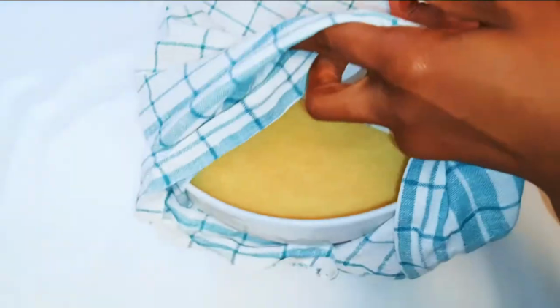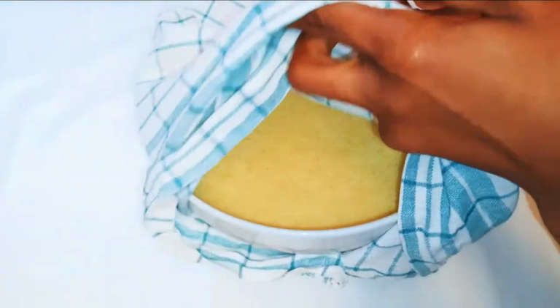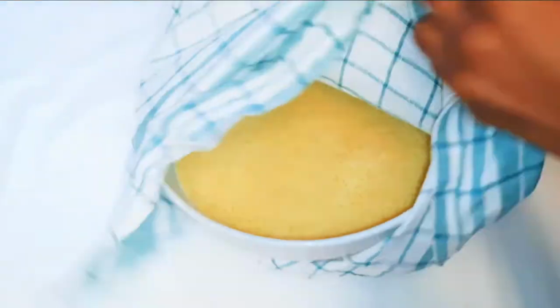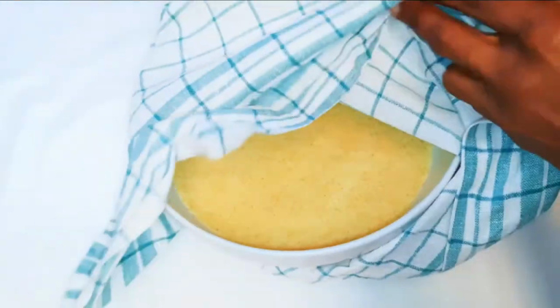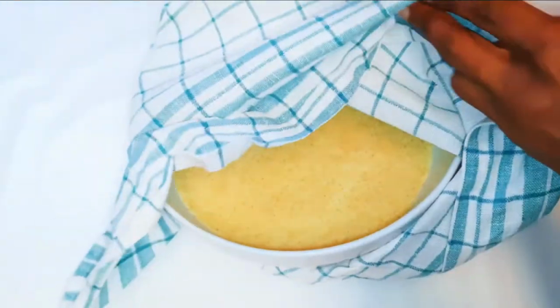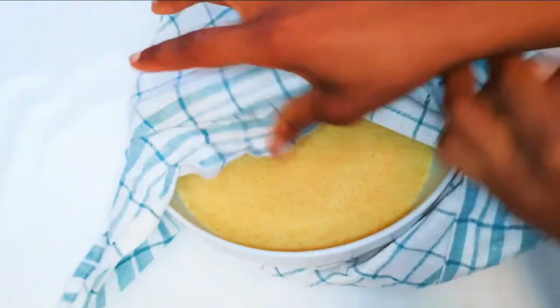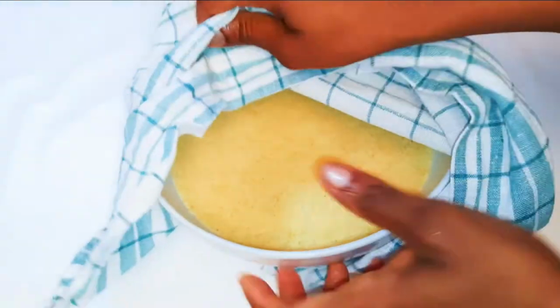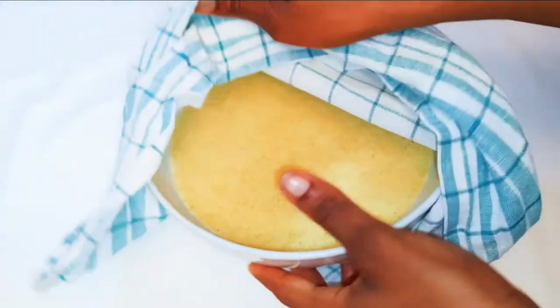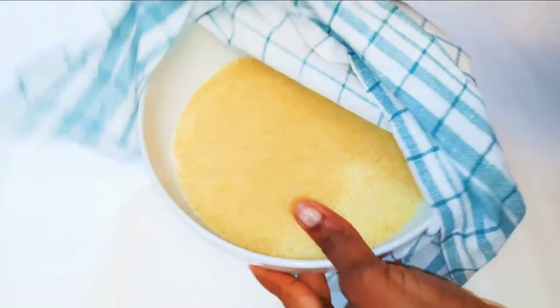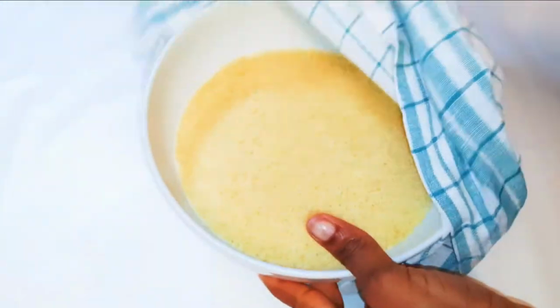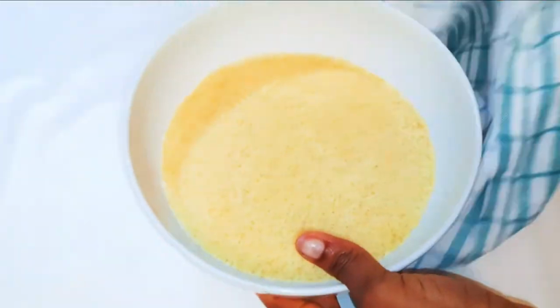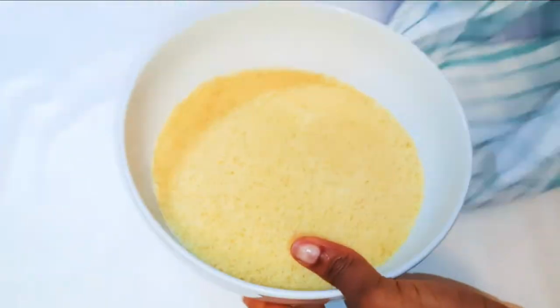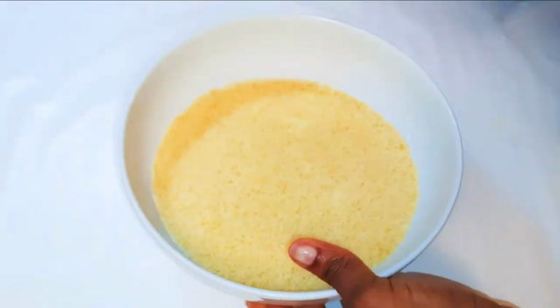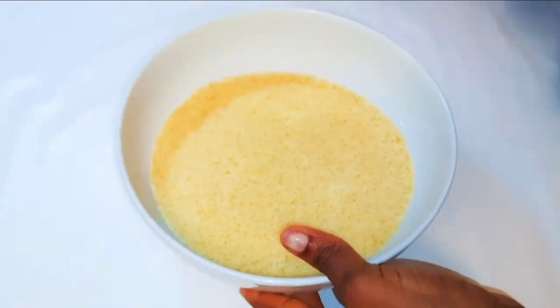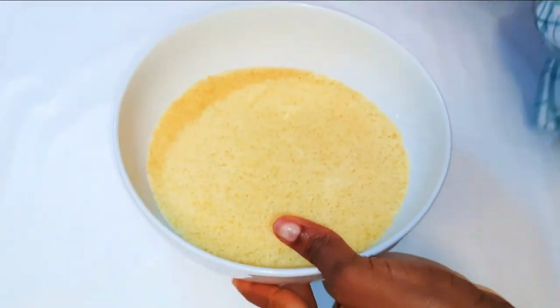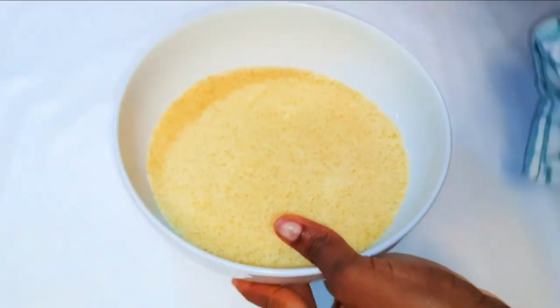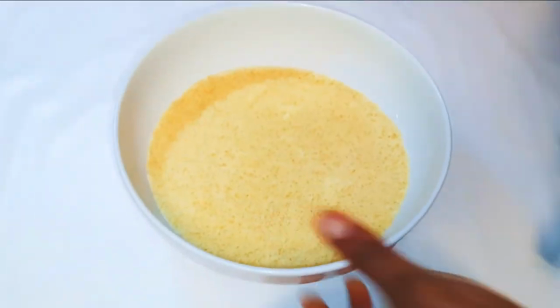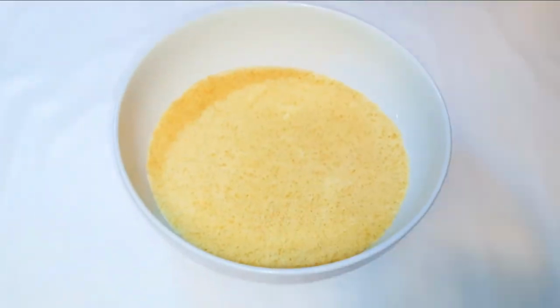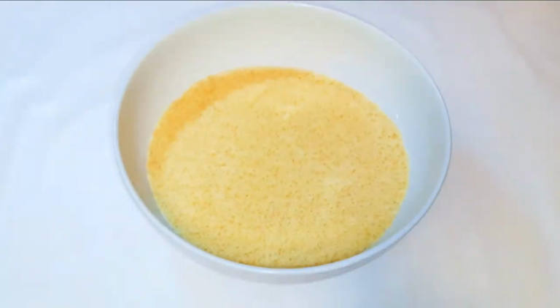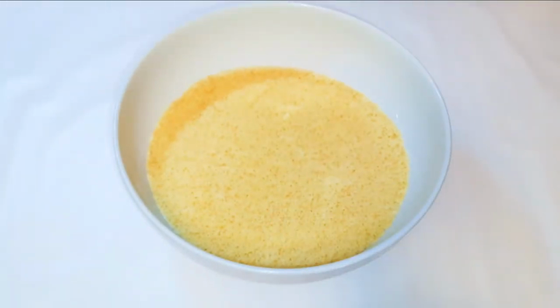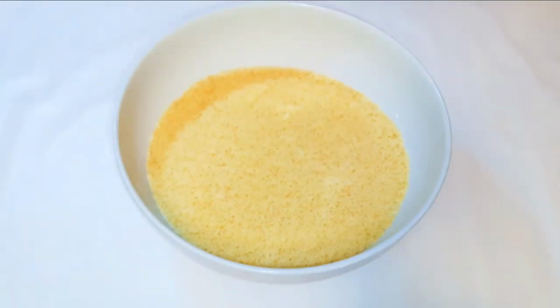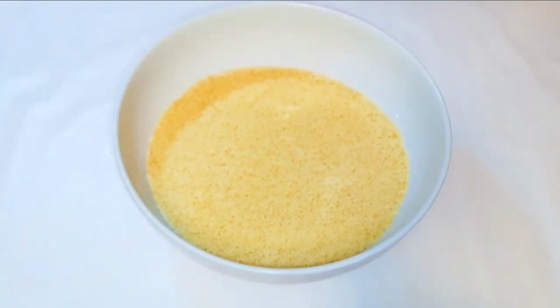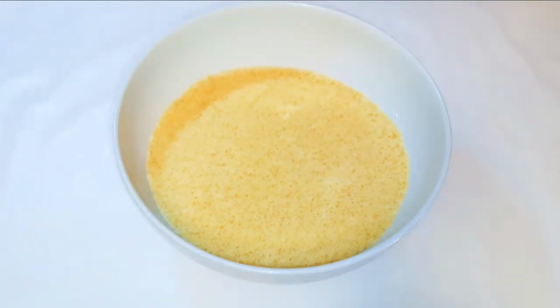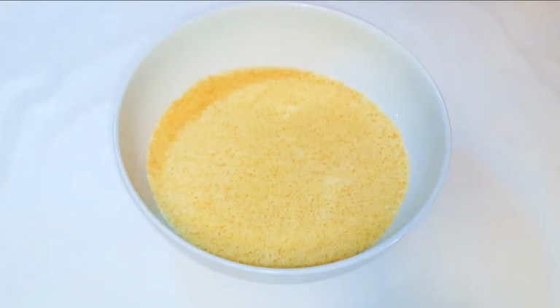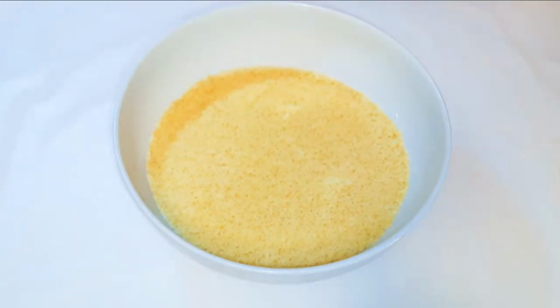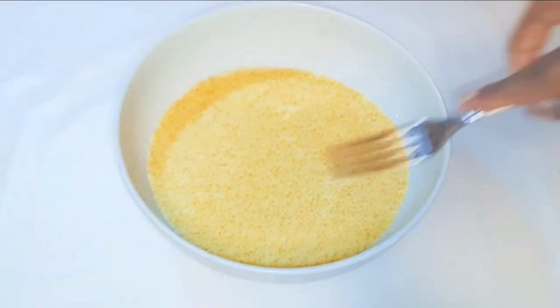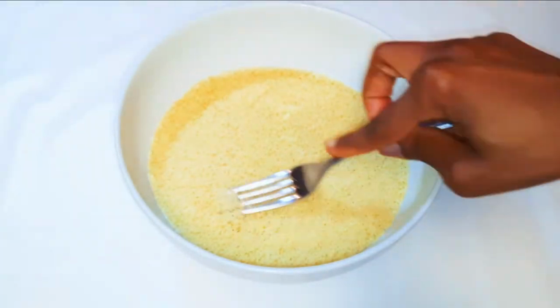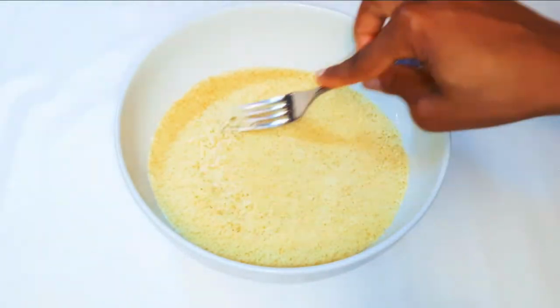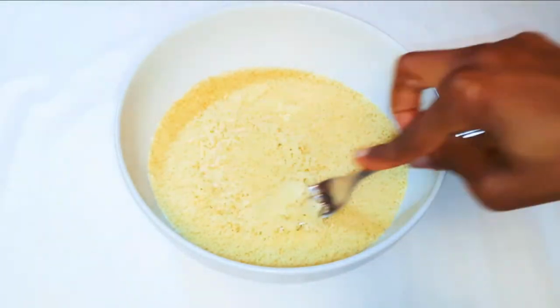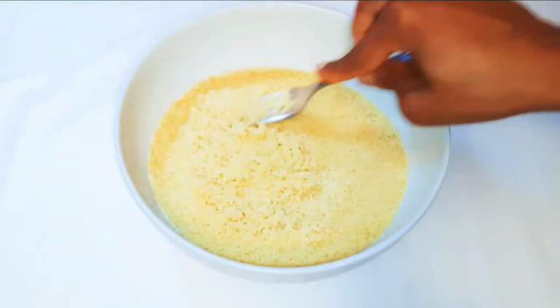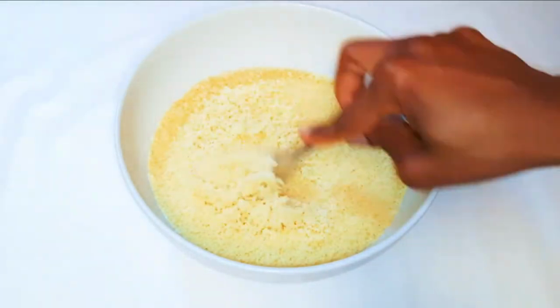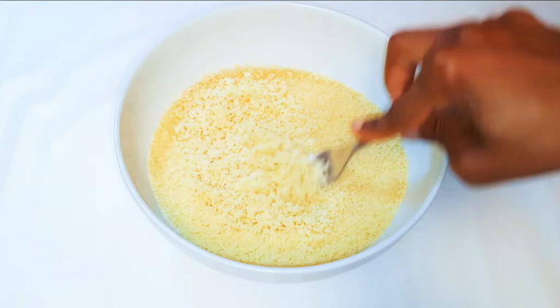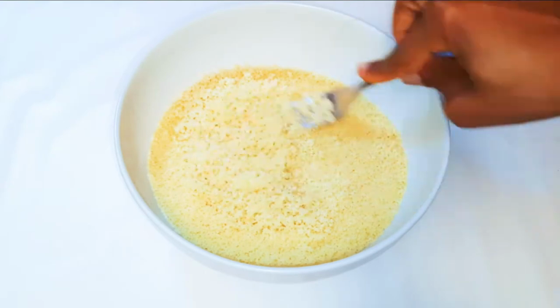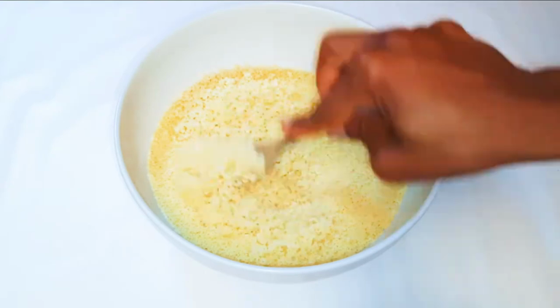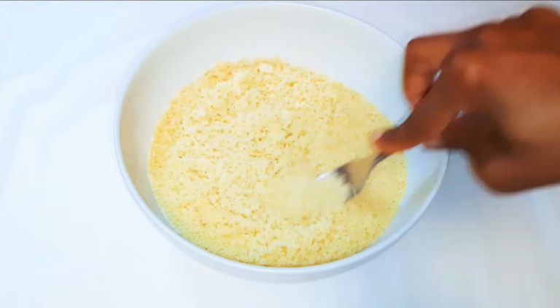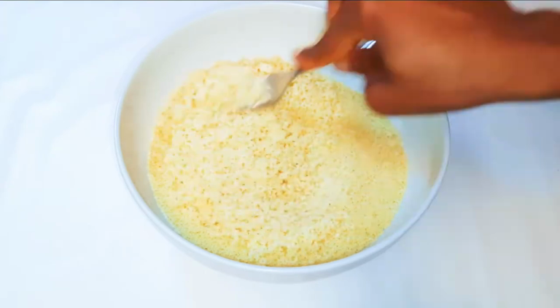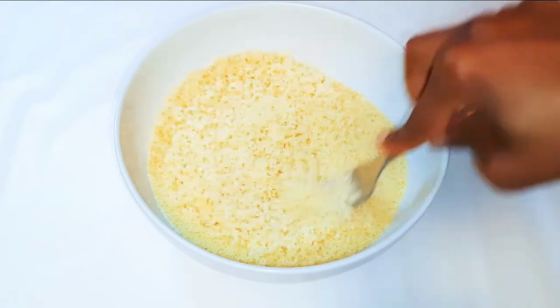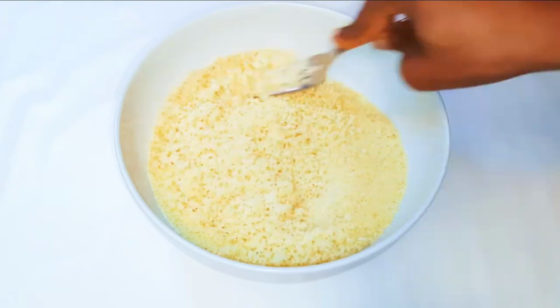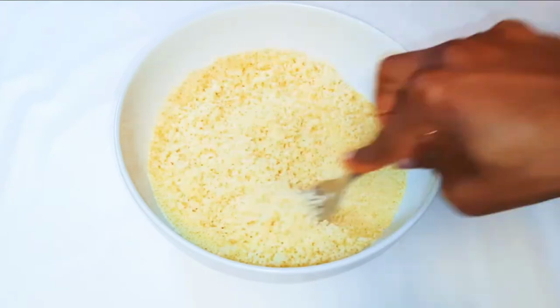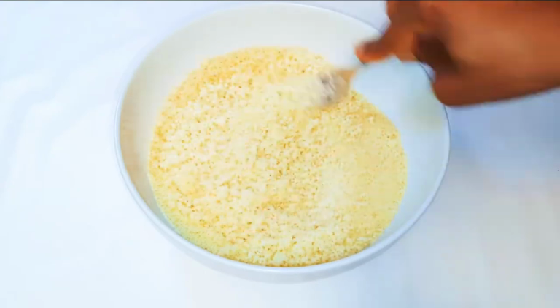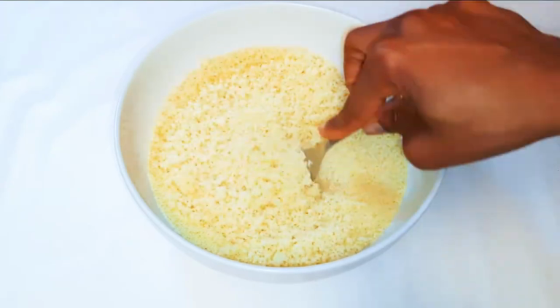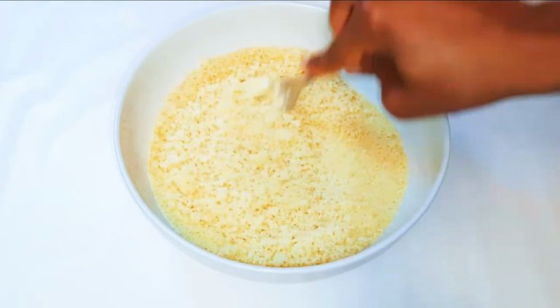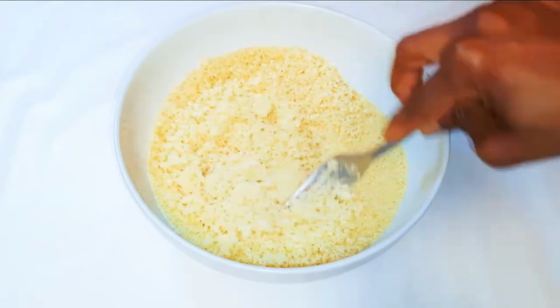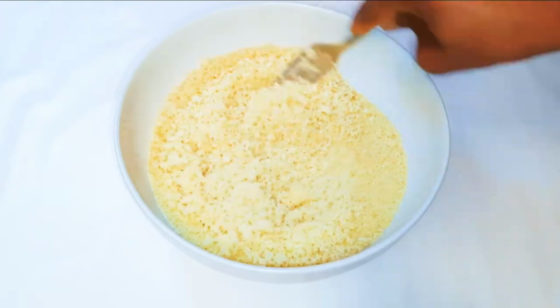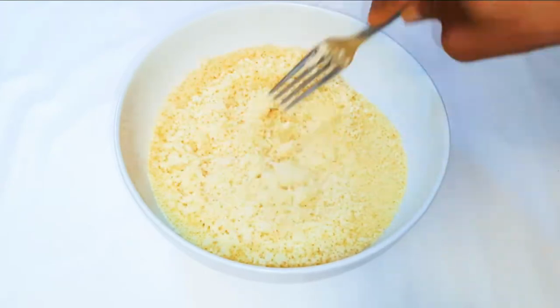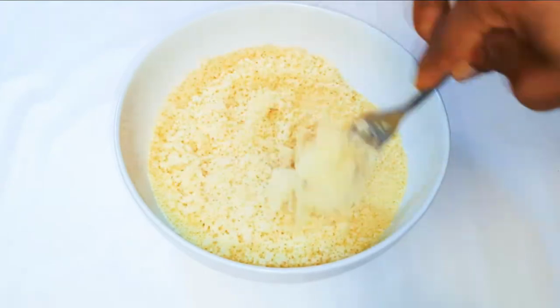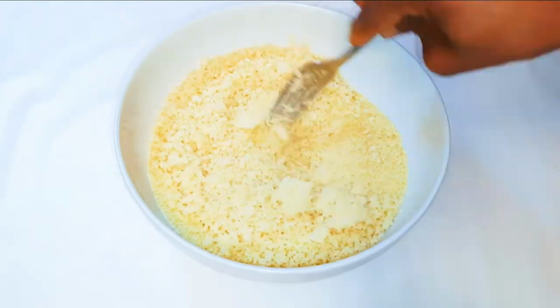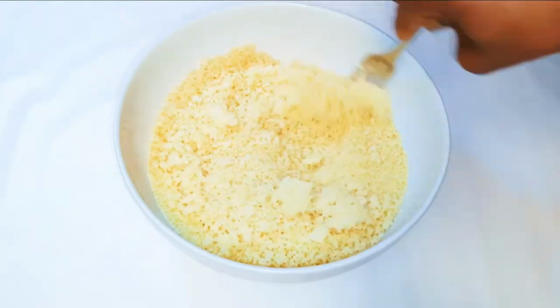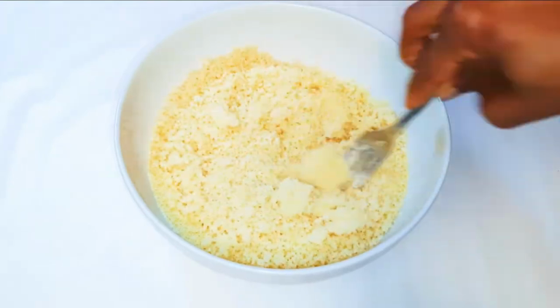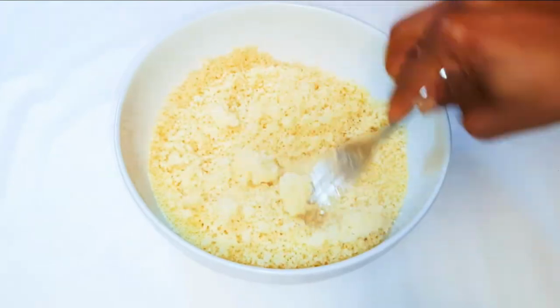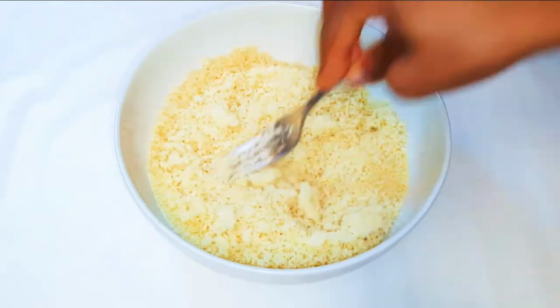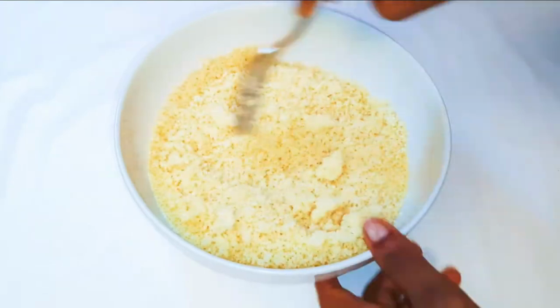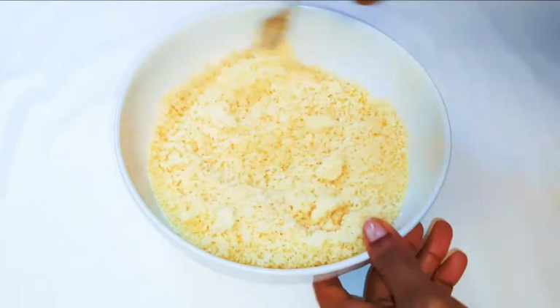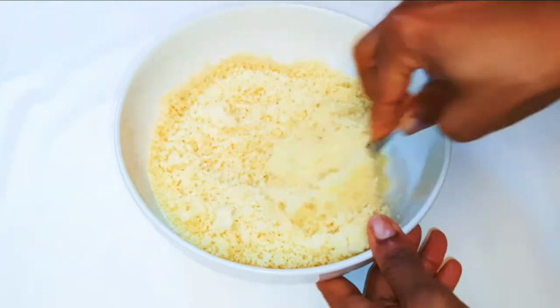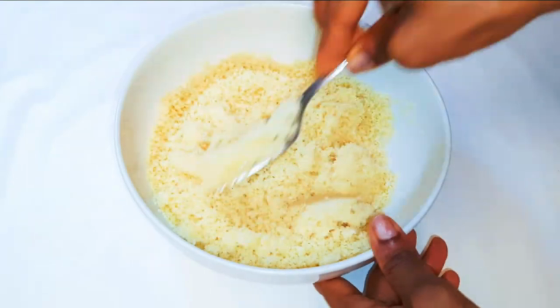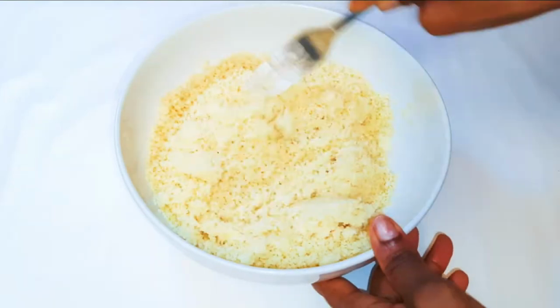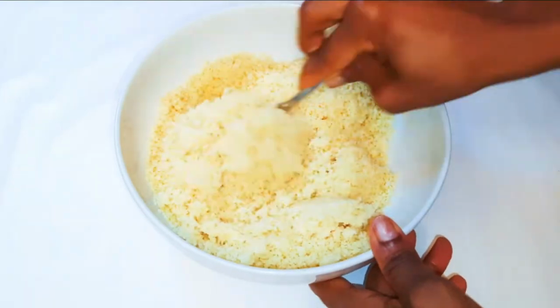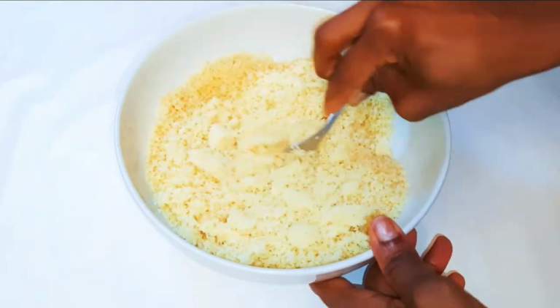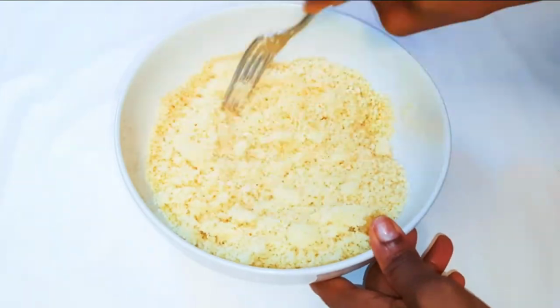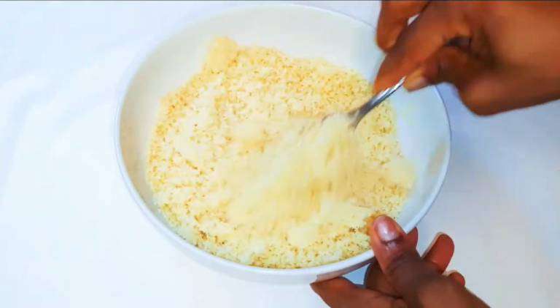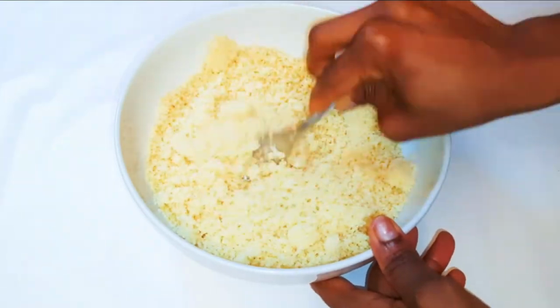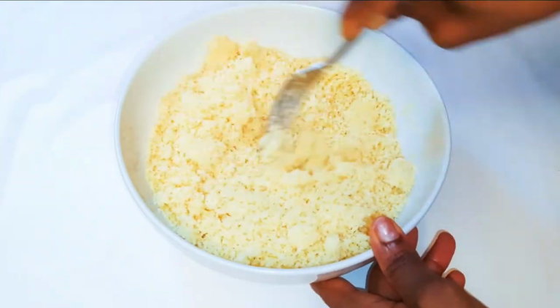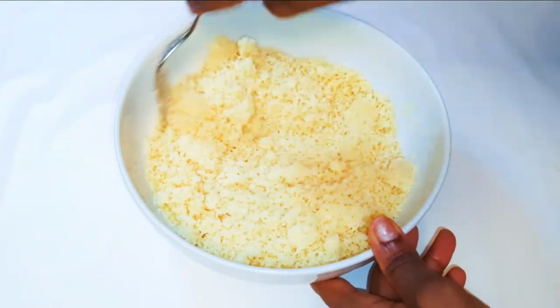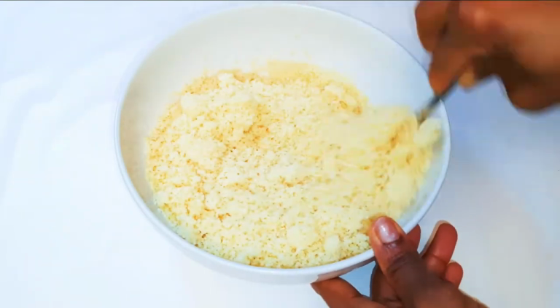Our couscous should be ready by now. With the help of a fork, I'll separate it — I need it to be grainy.